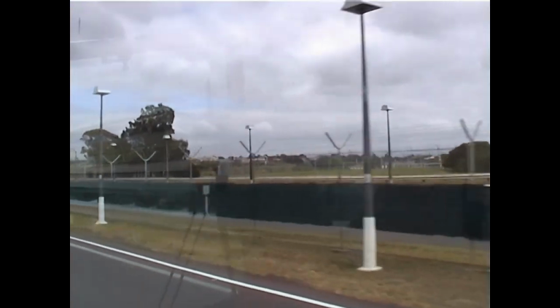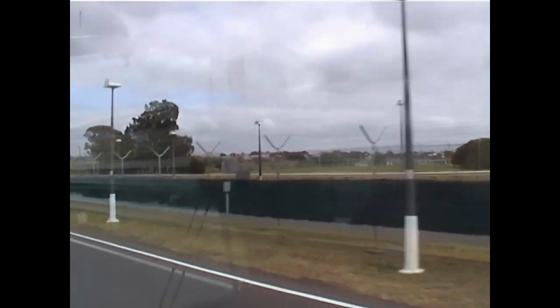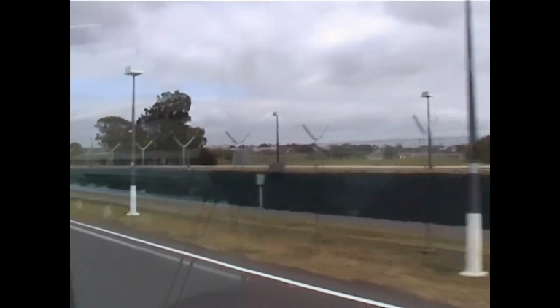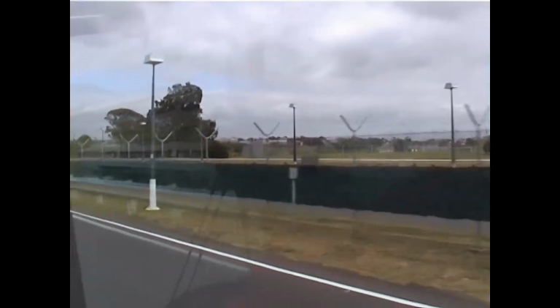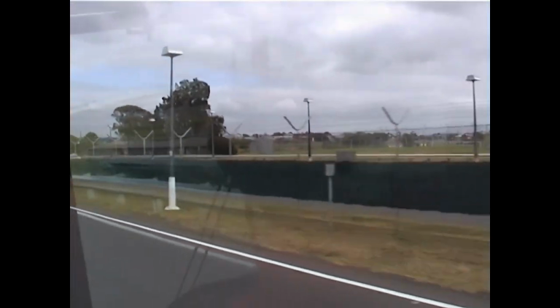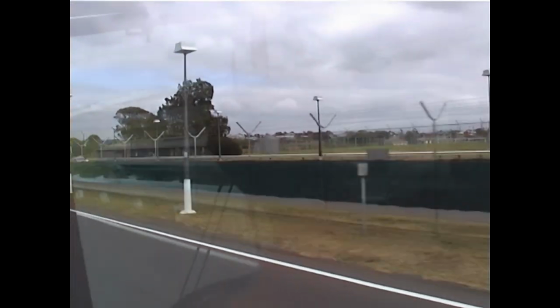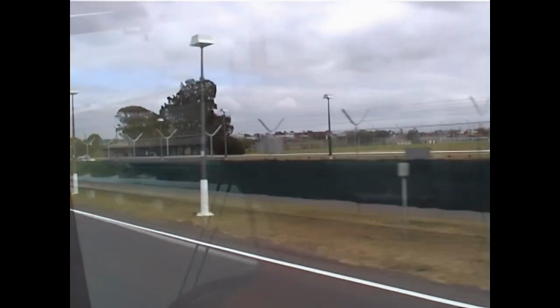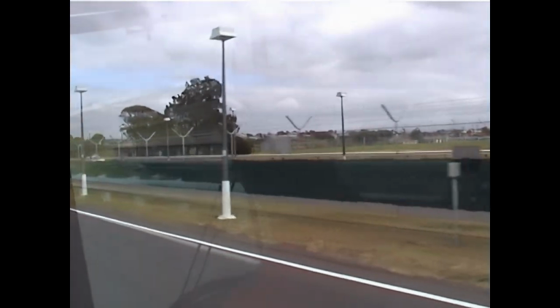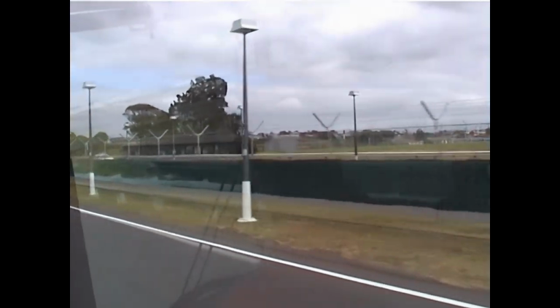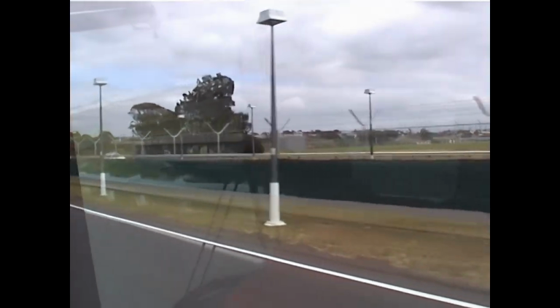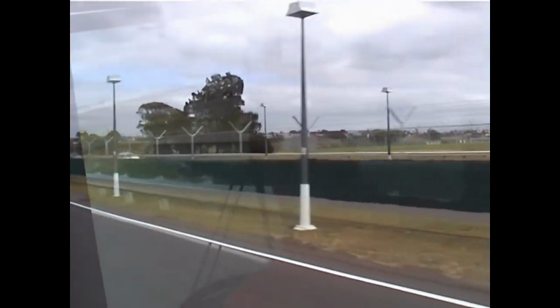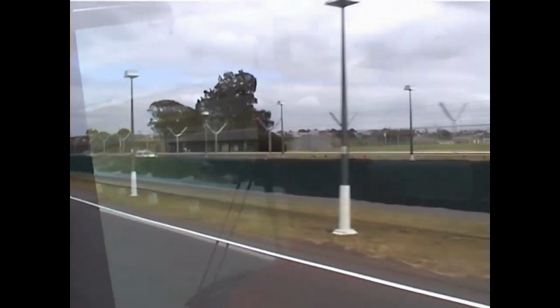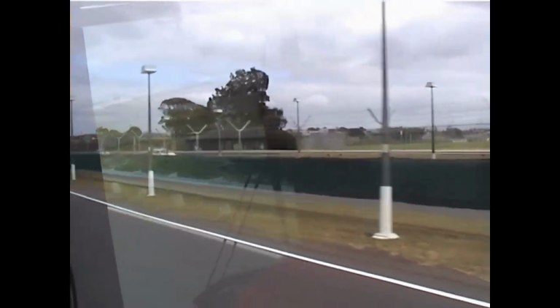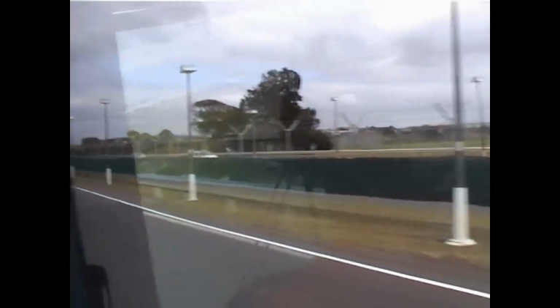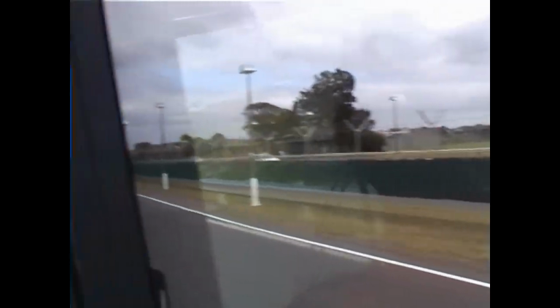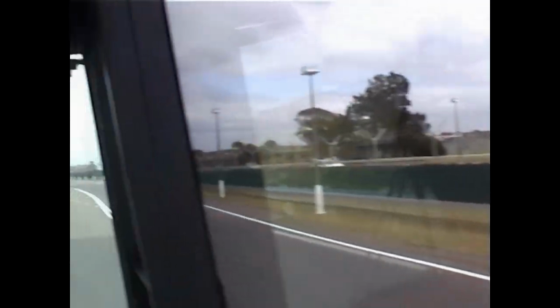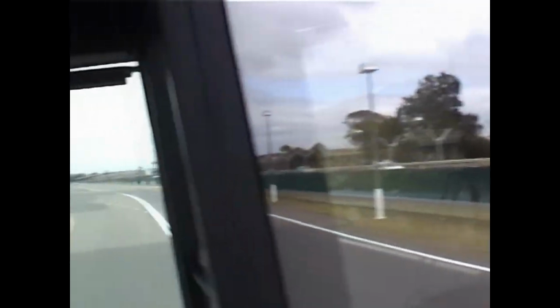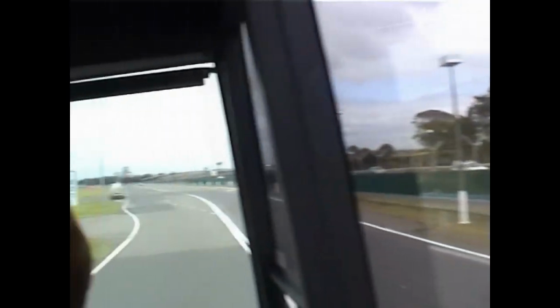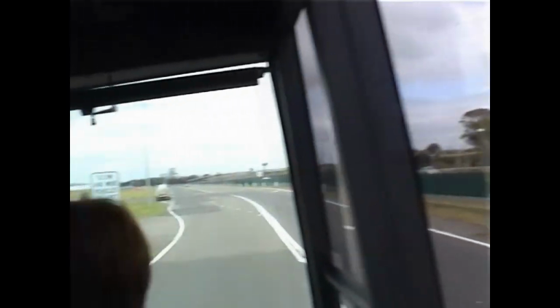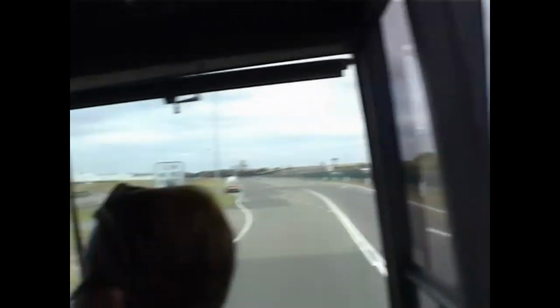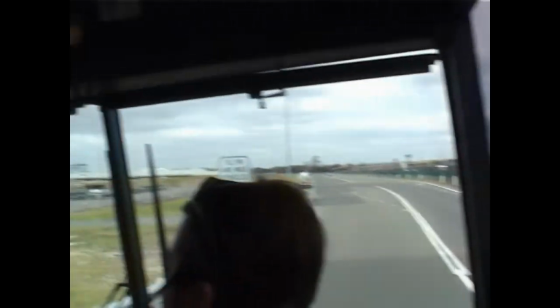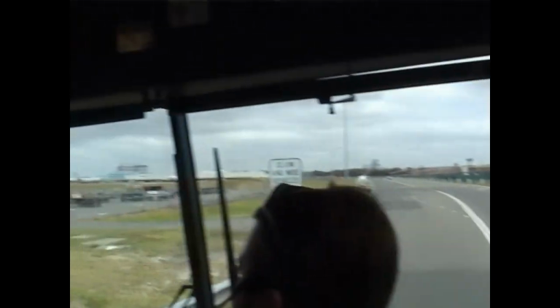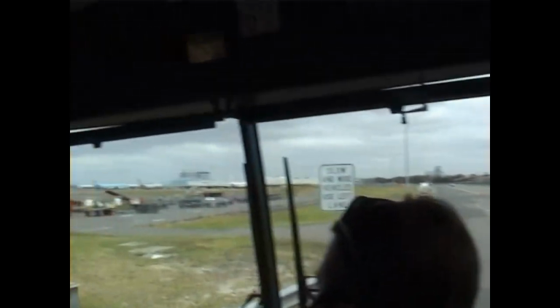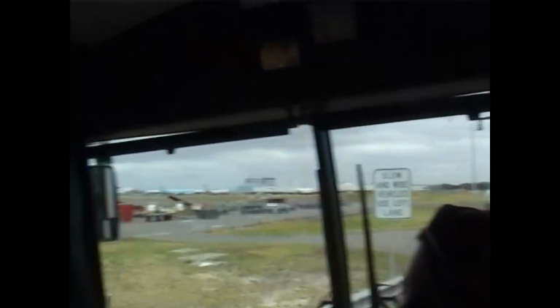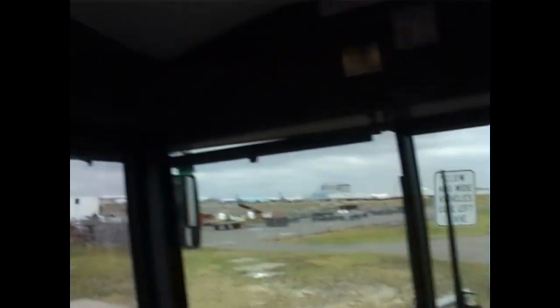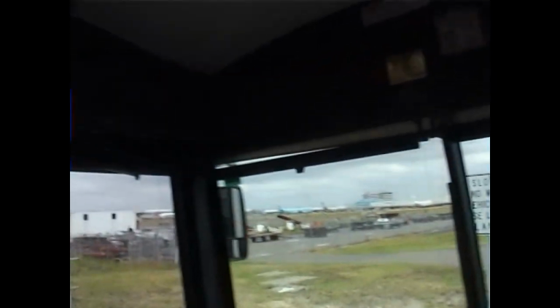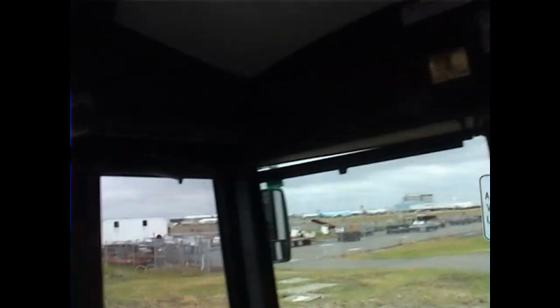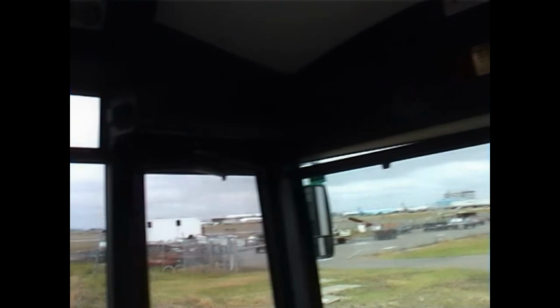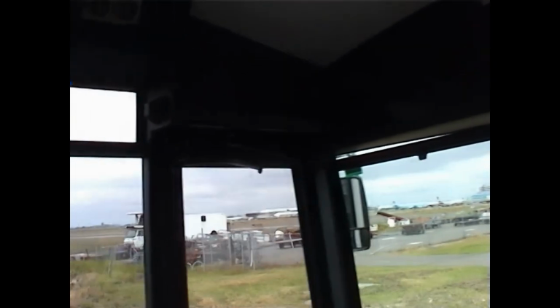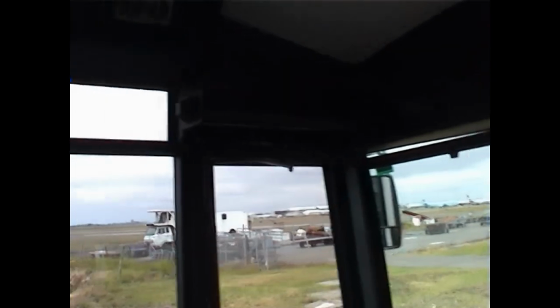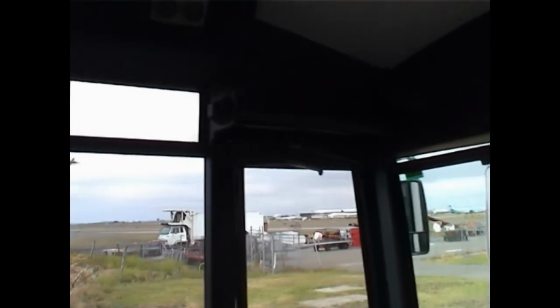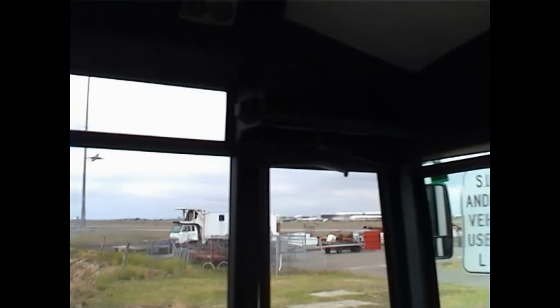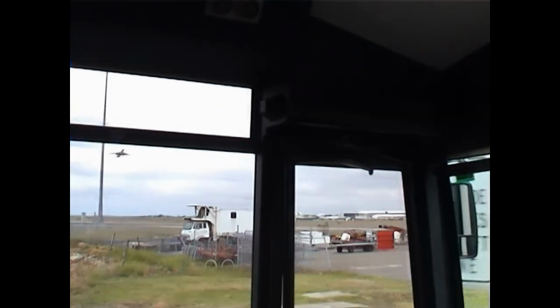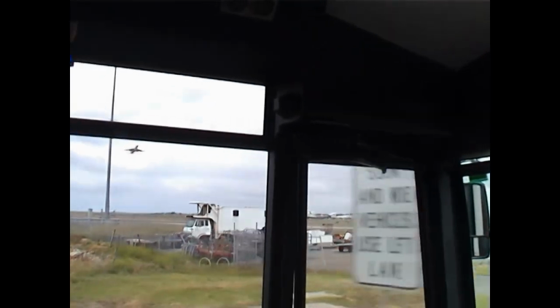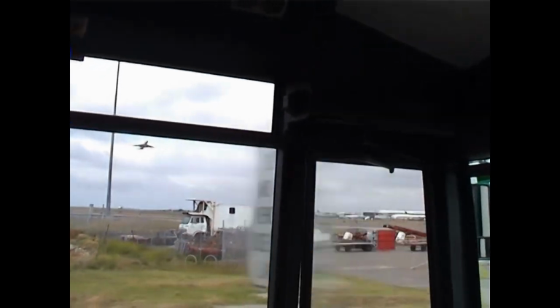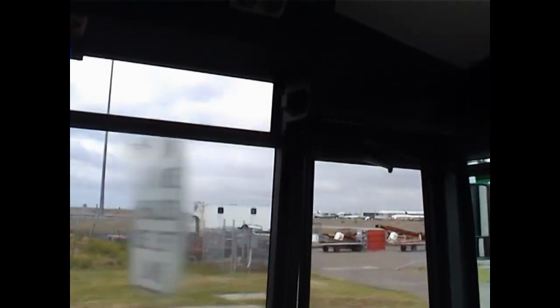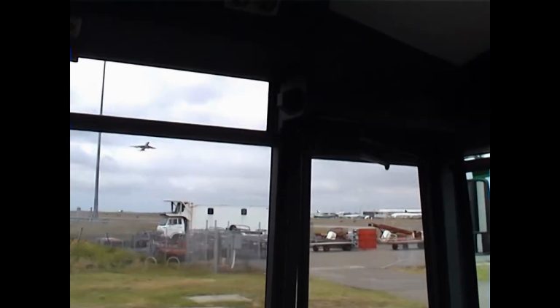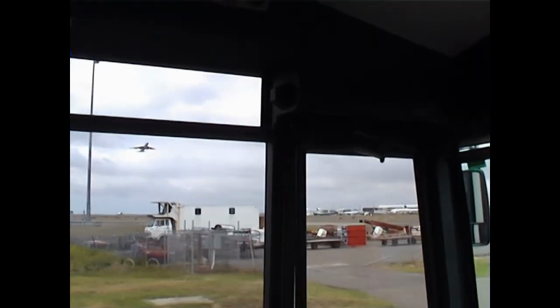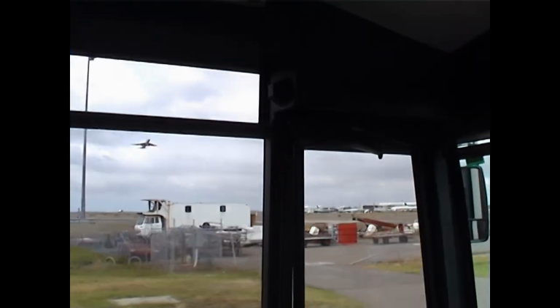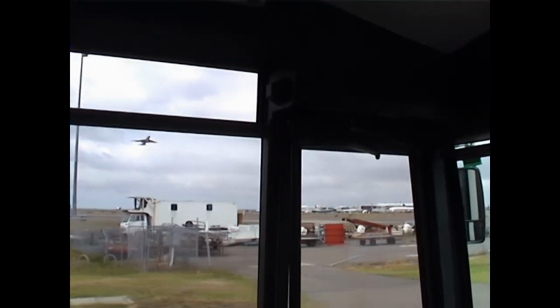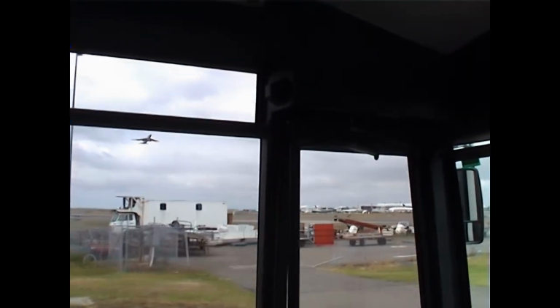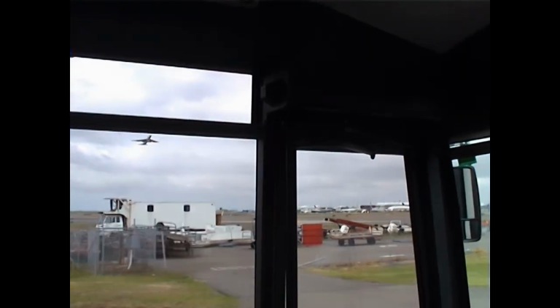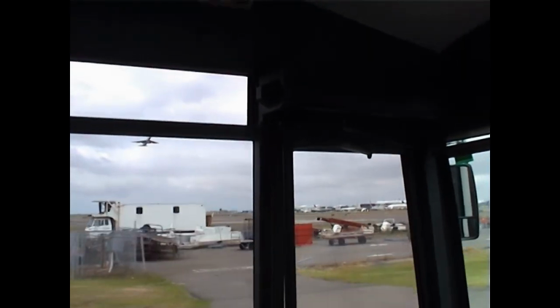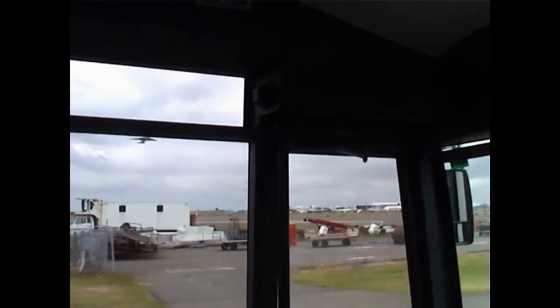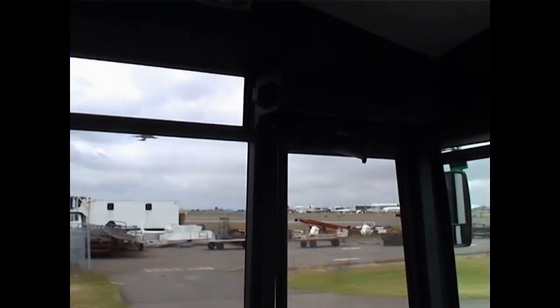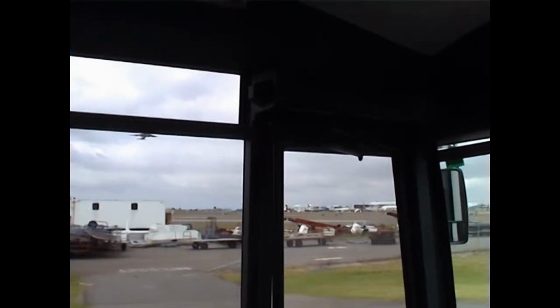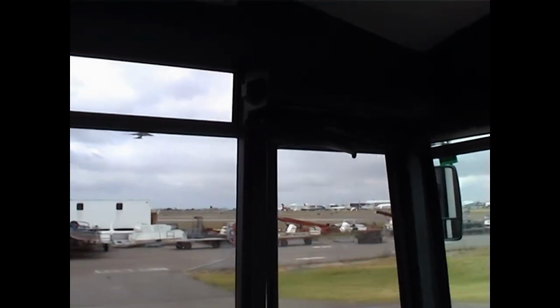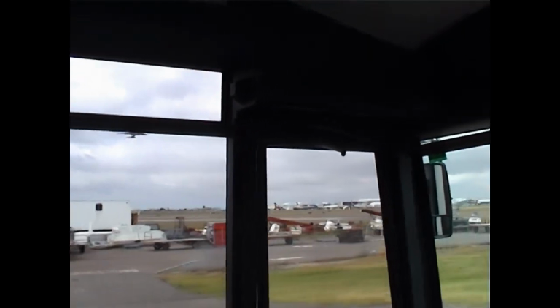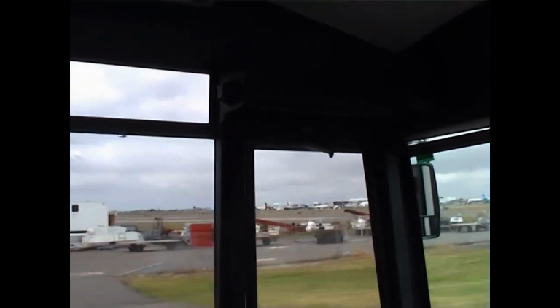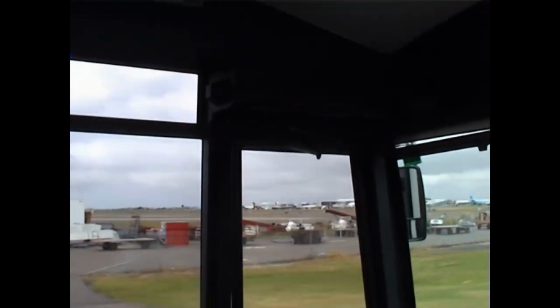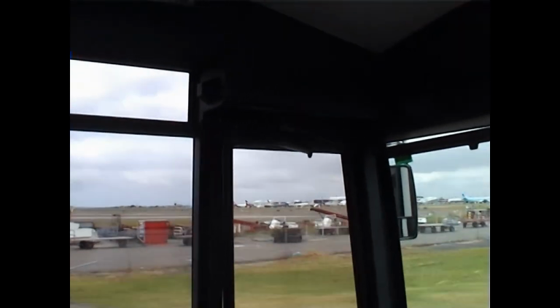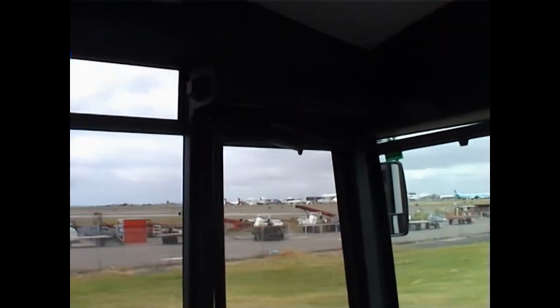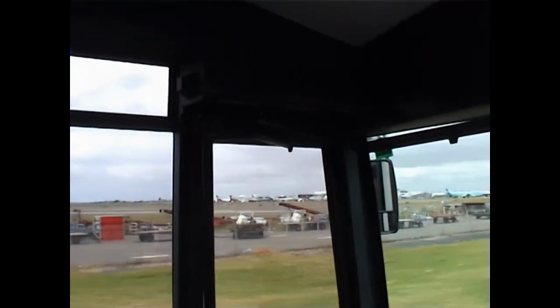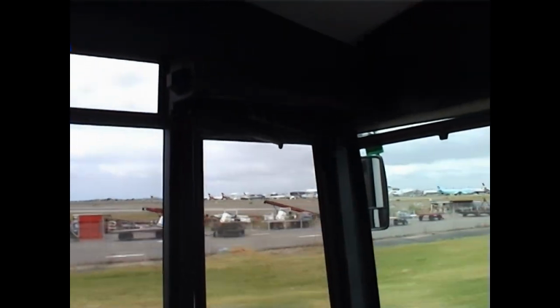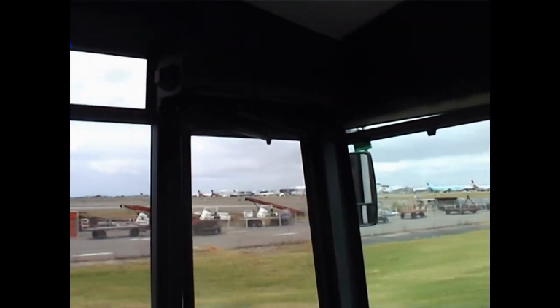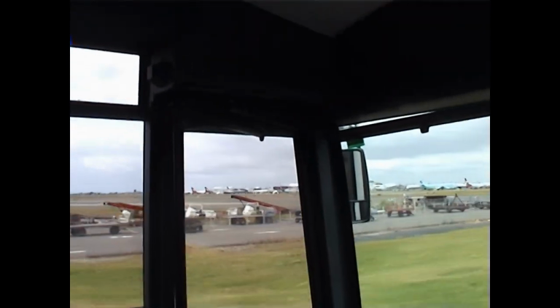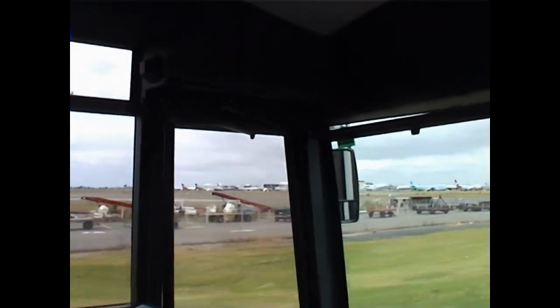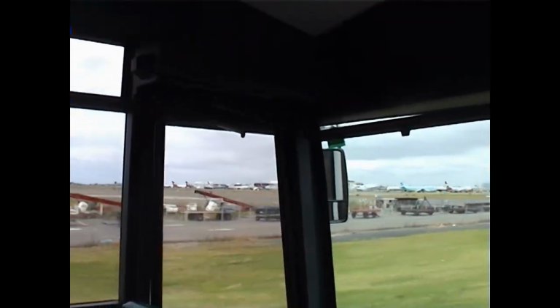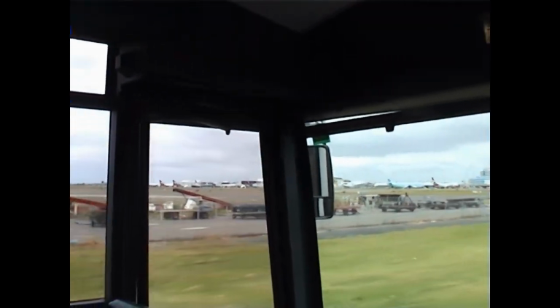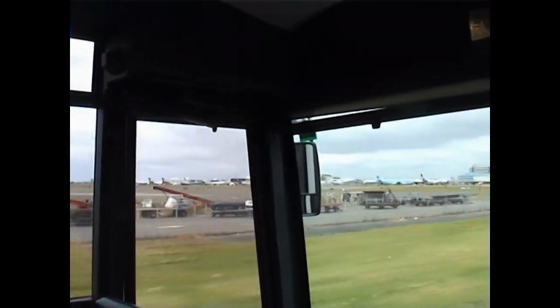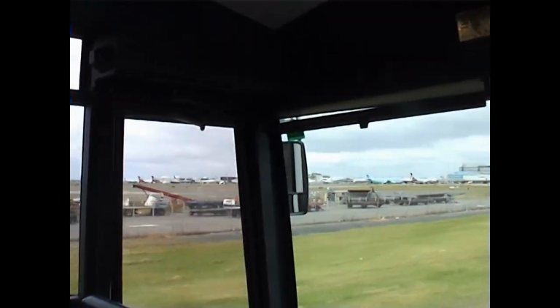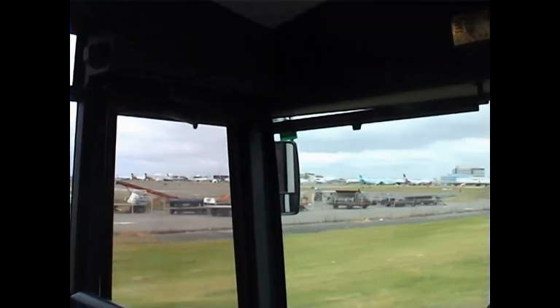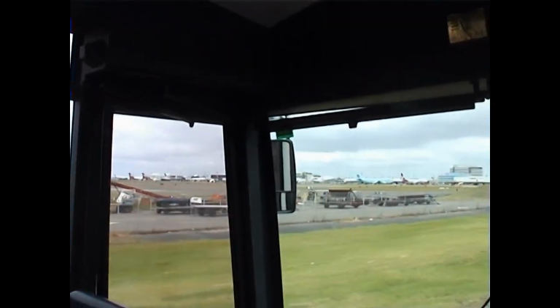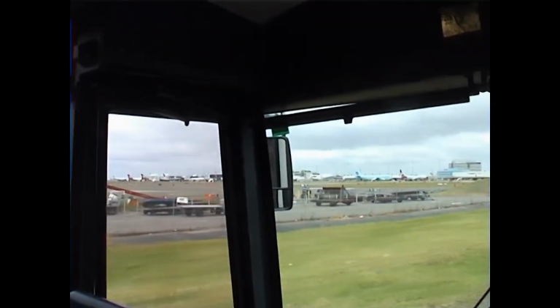747 just departing on the runway from the south. In about 20 minutes' time, we'll be at the very southern end of the main north-south runway, watching them come in.